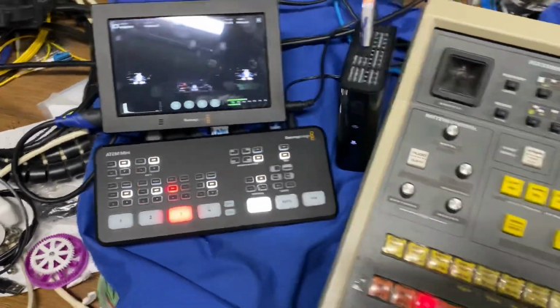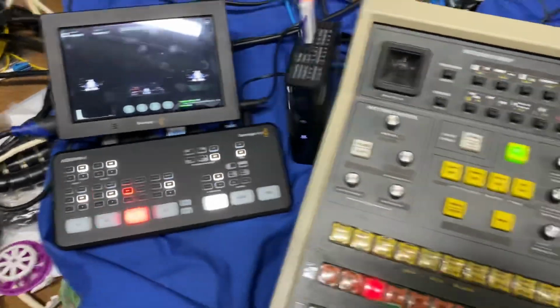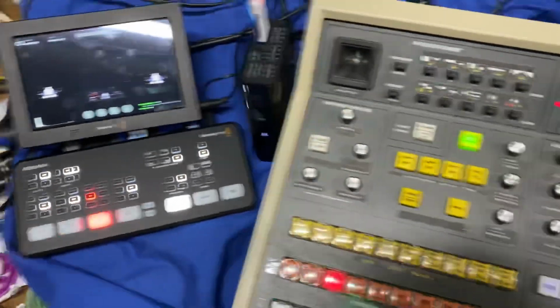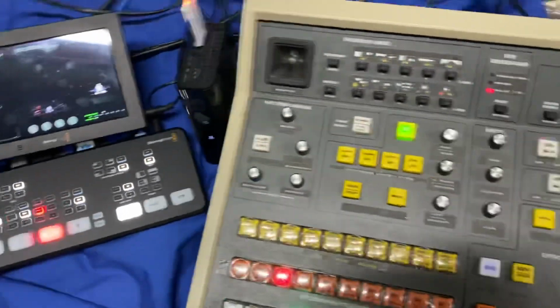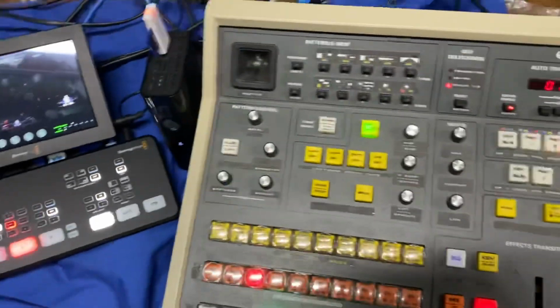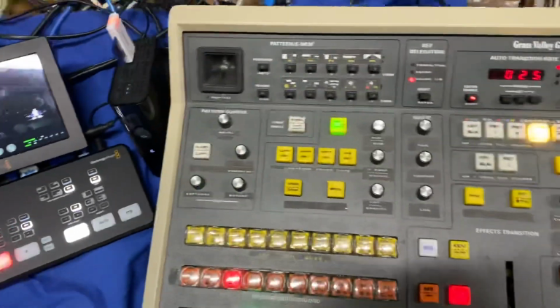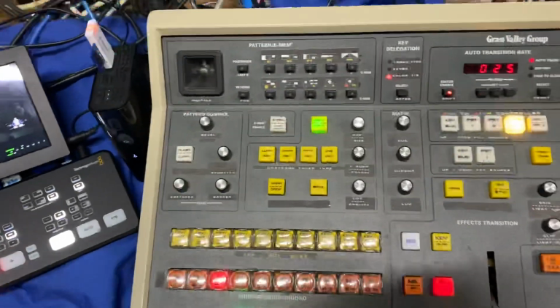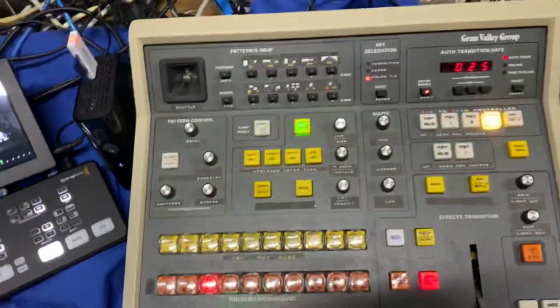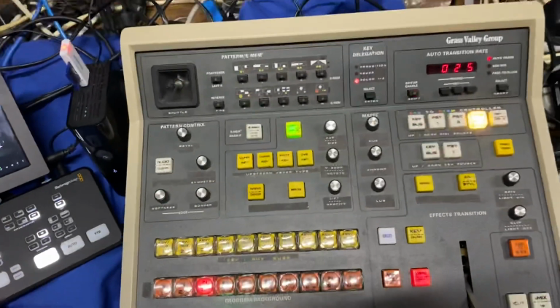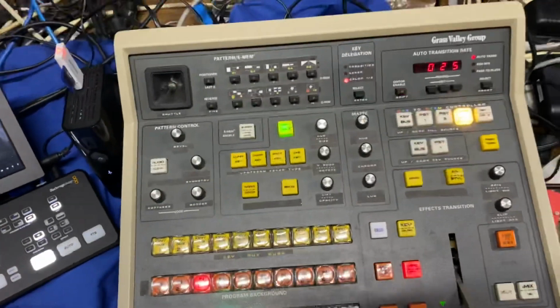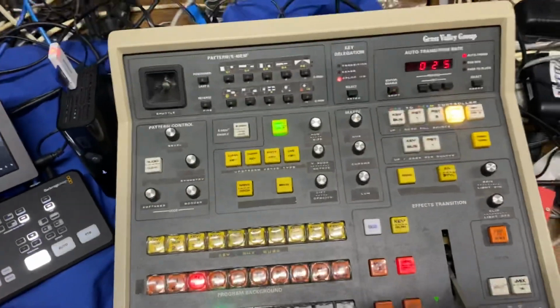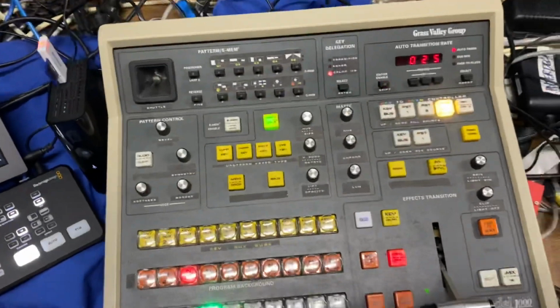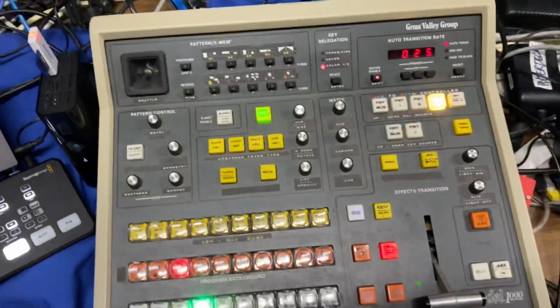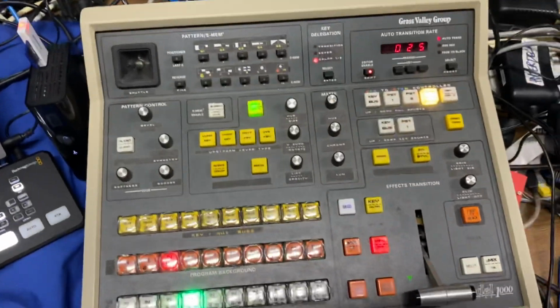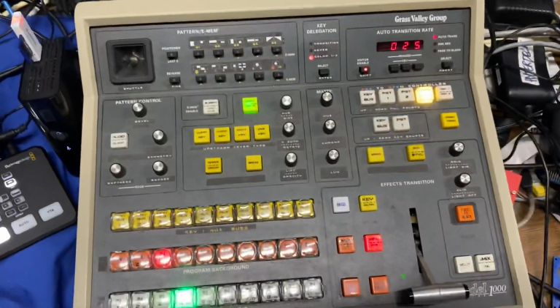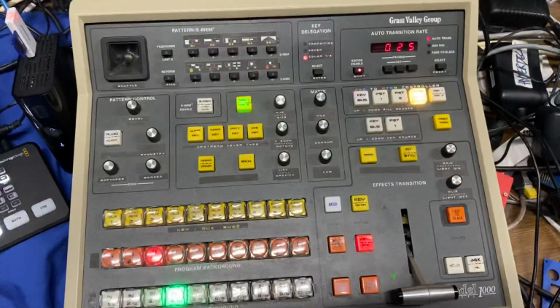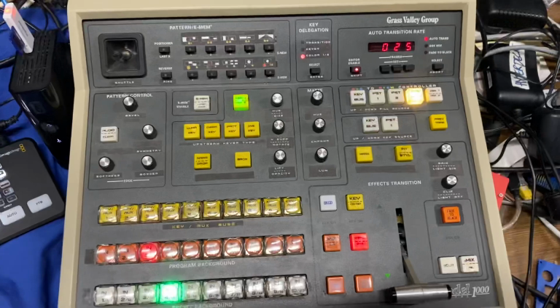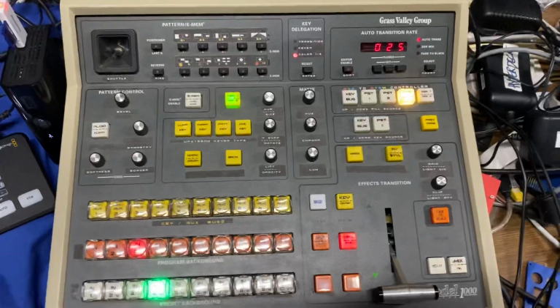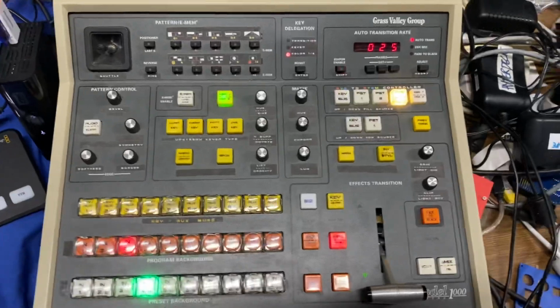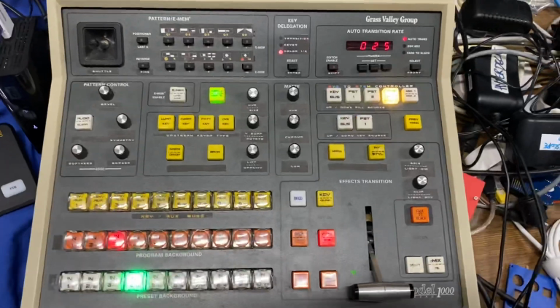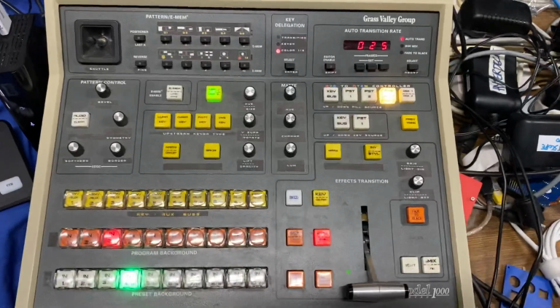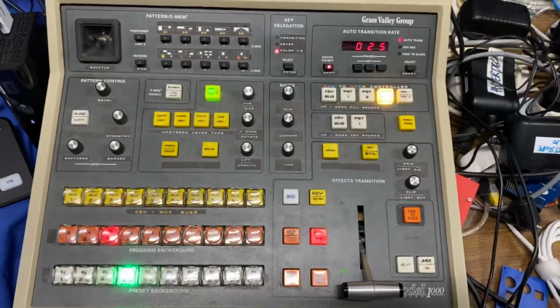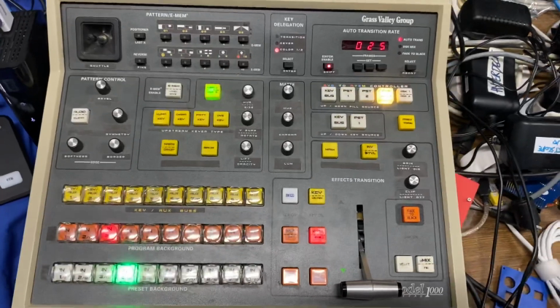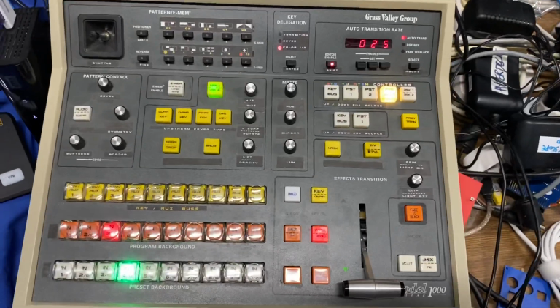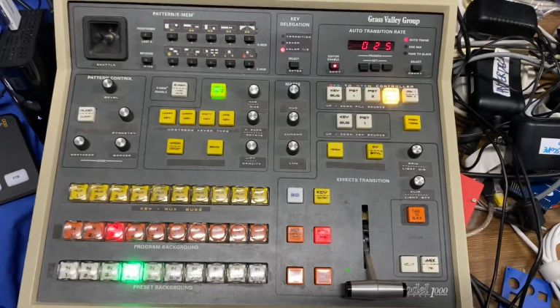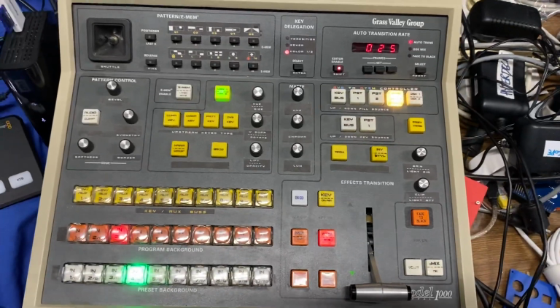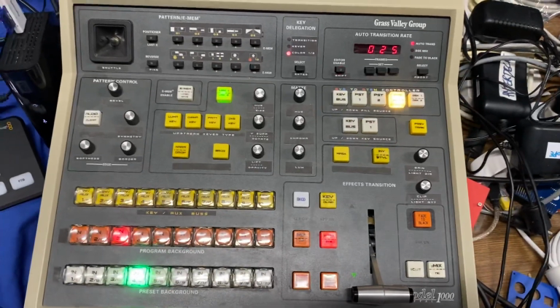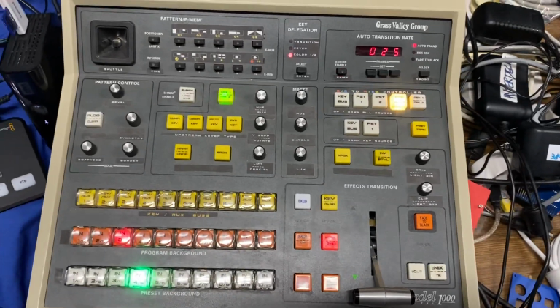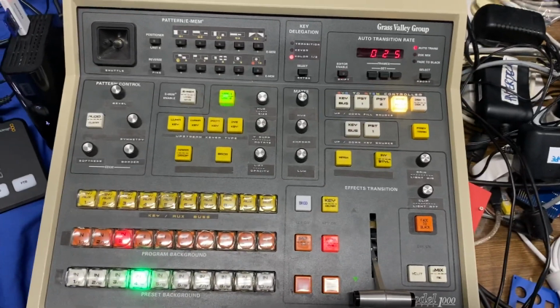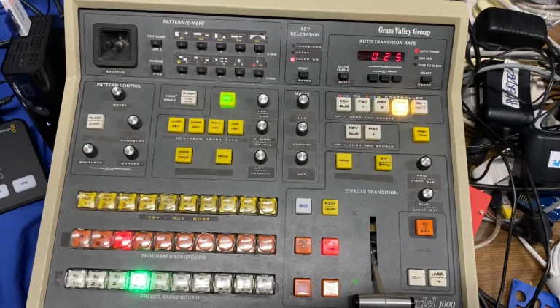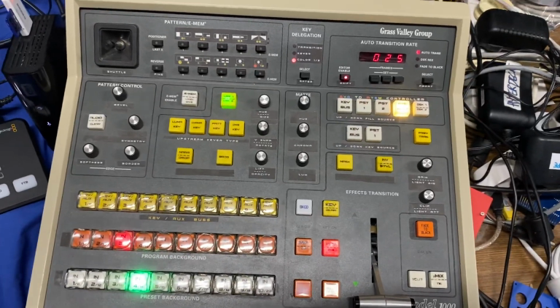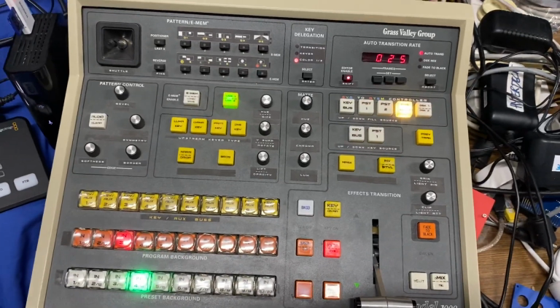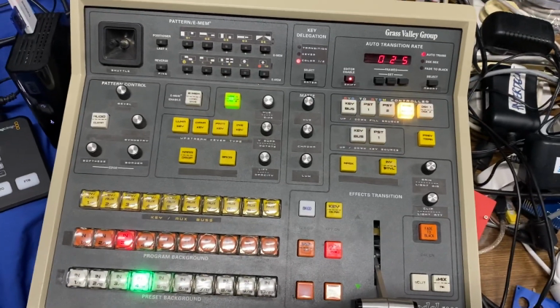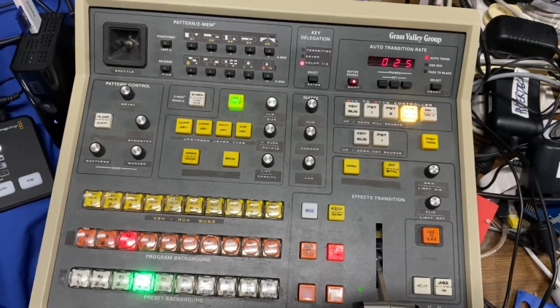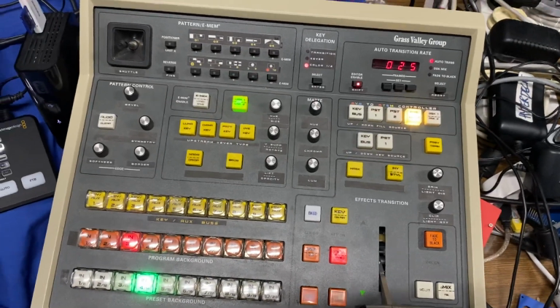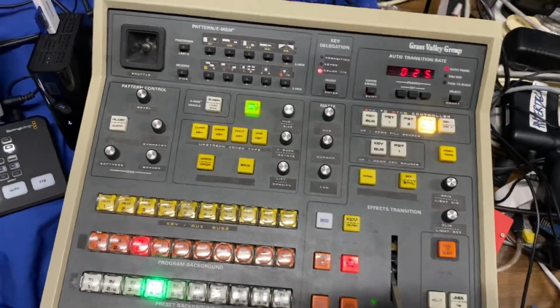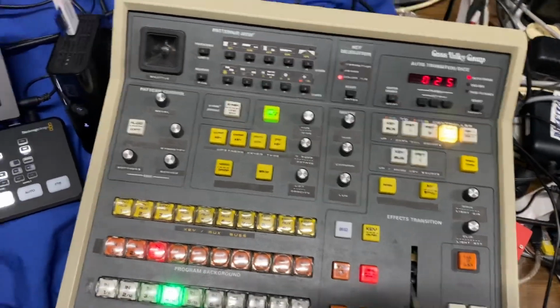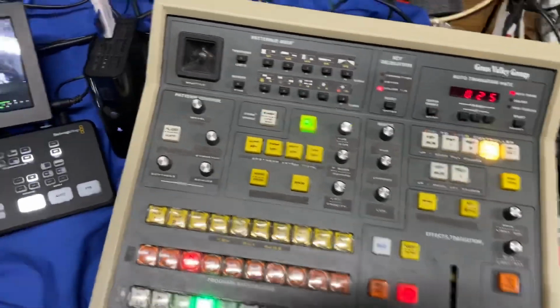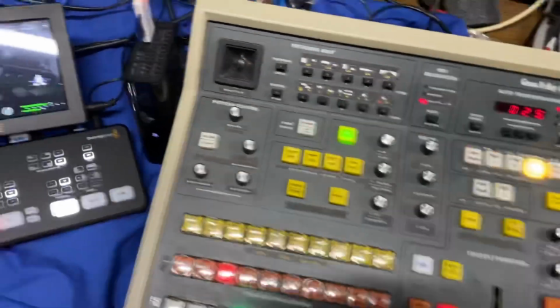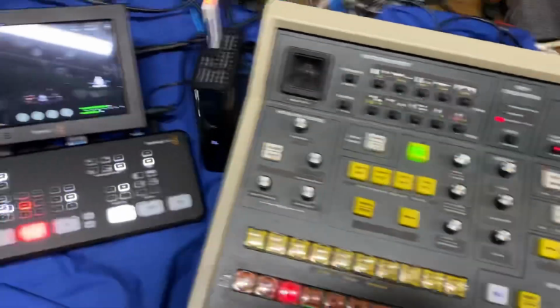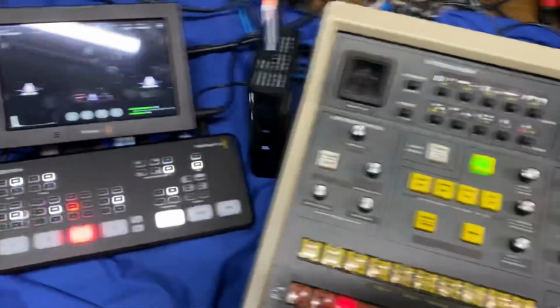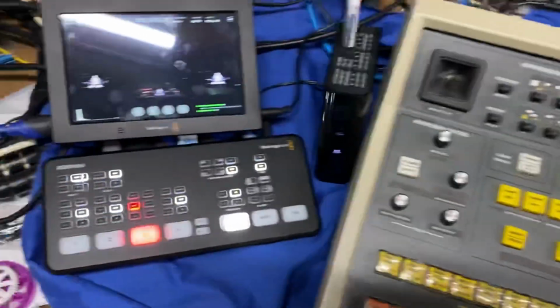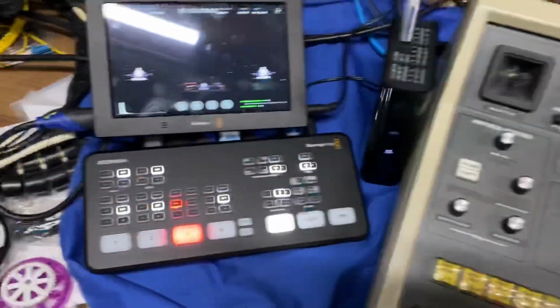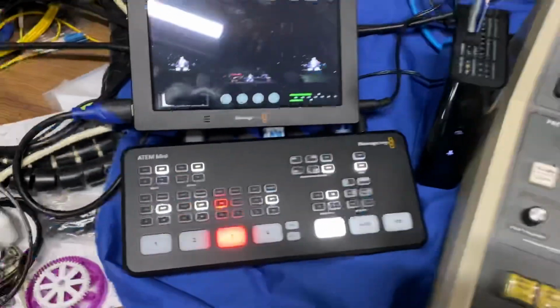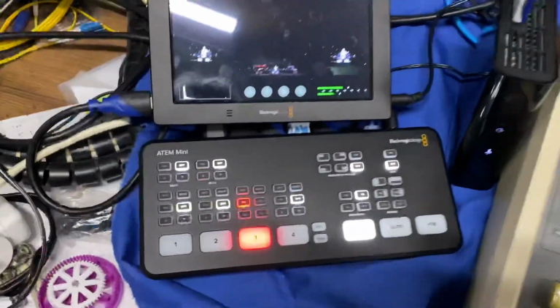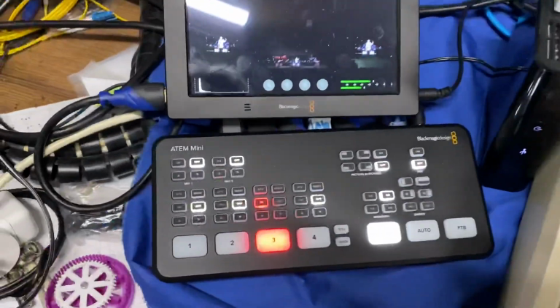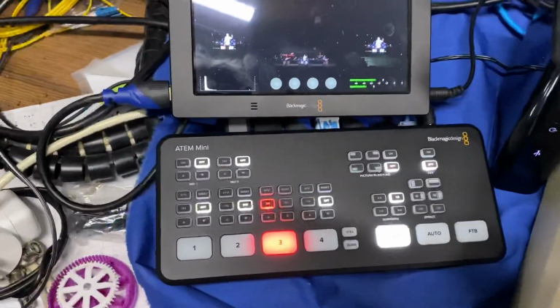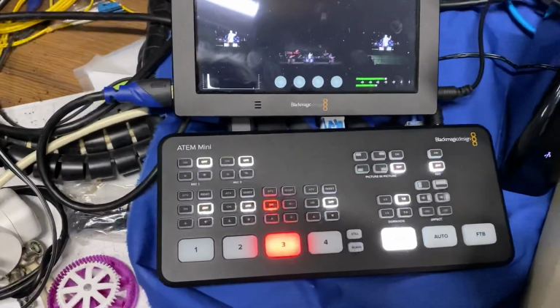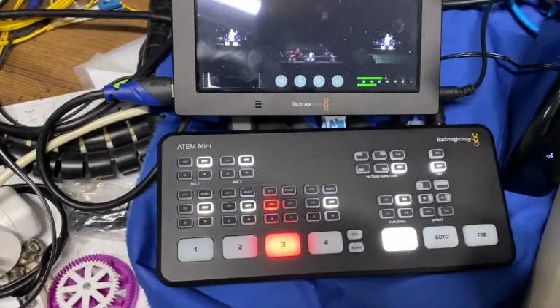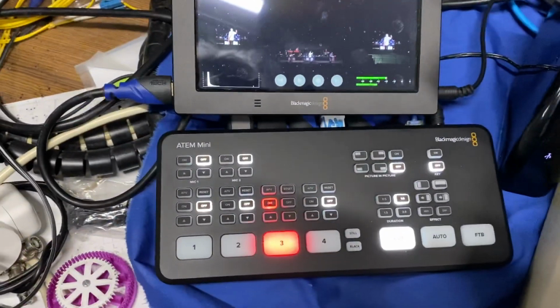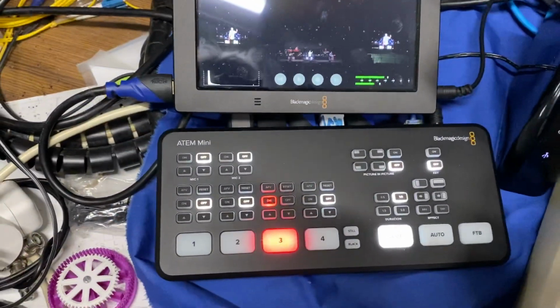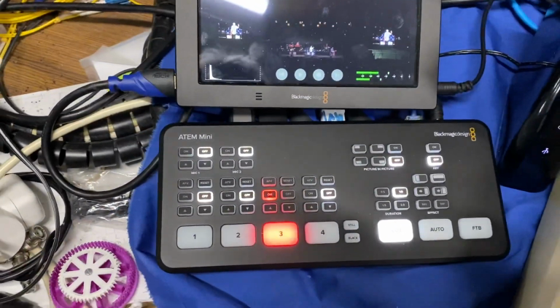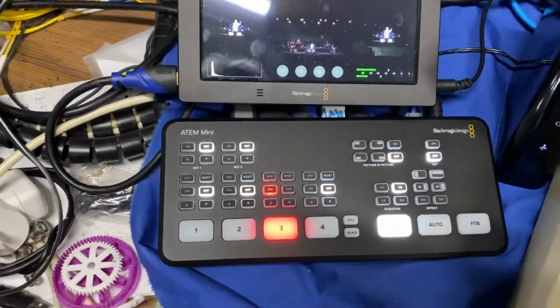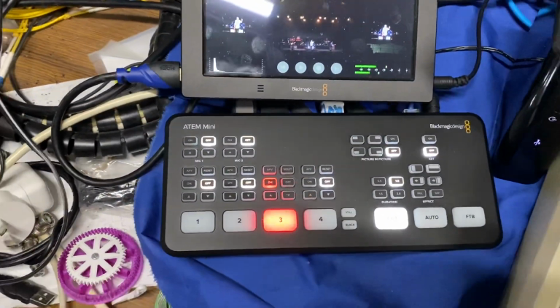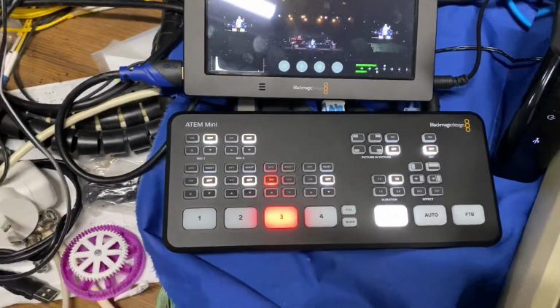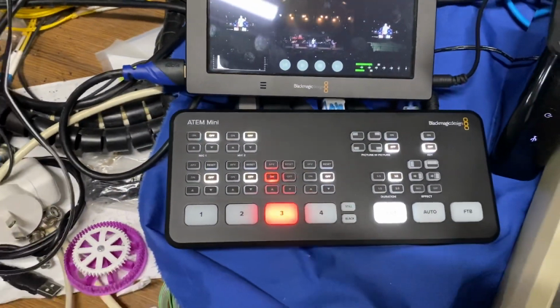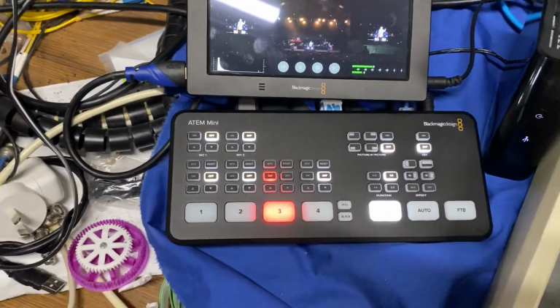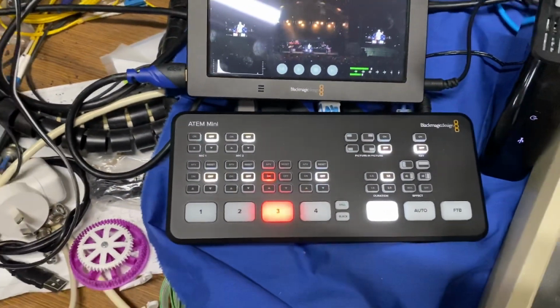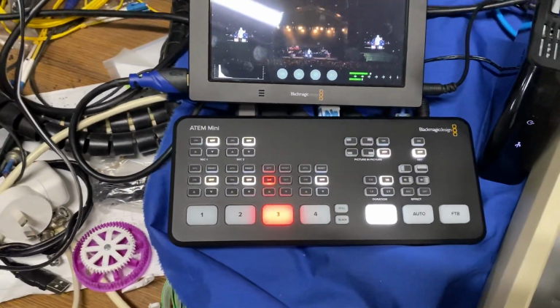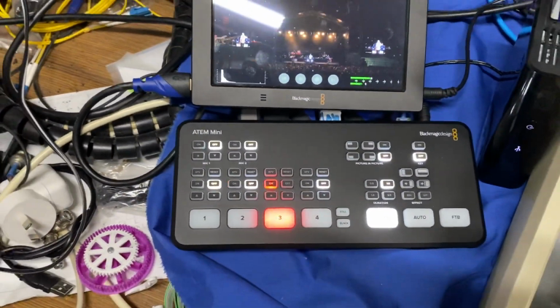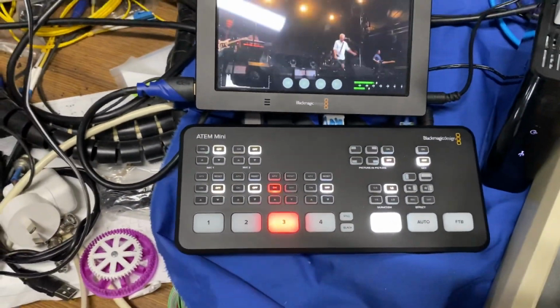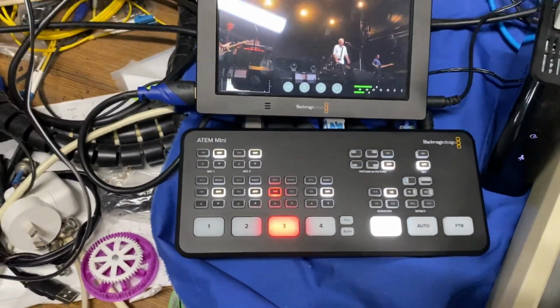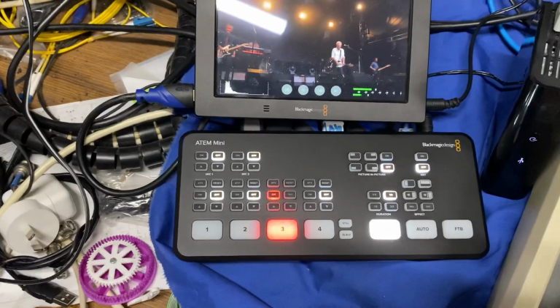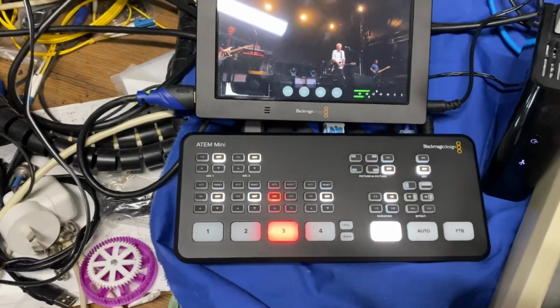And there it is — that's just a very quick overview of using the Grass Valley control panel with the ATEM Mini.